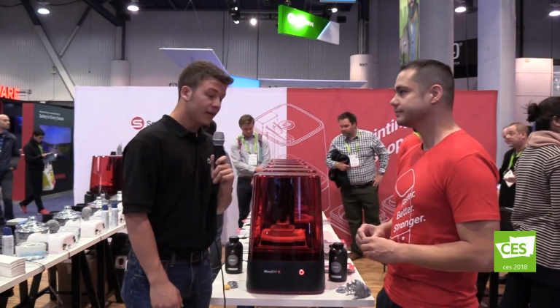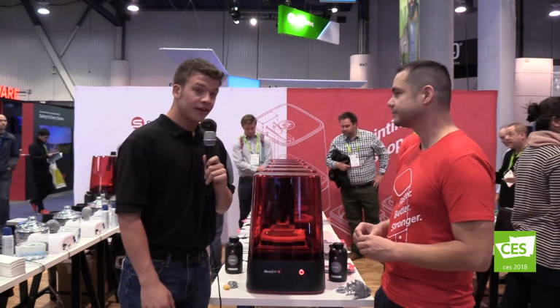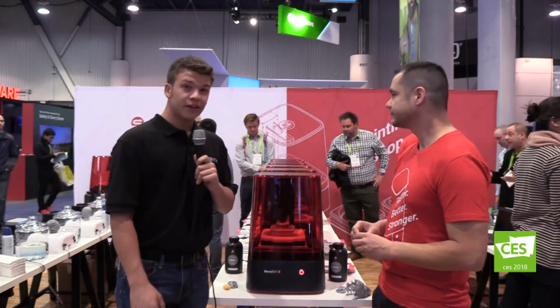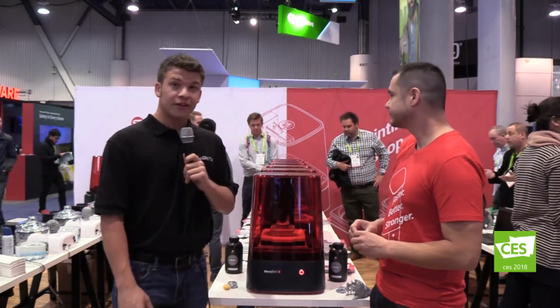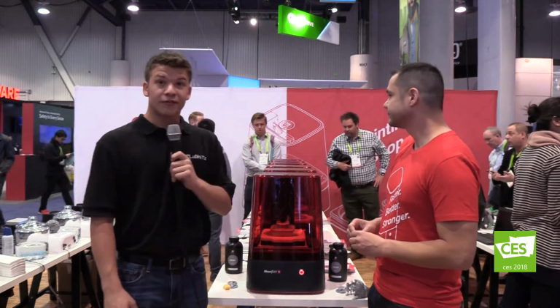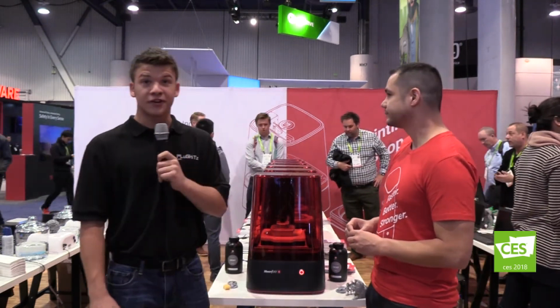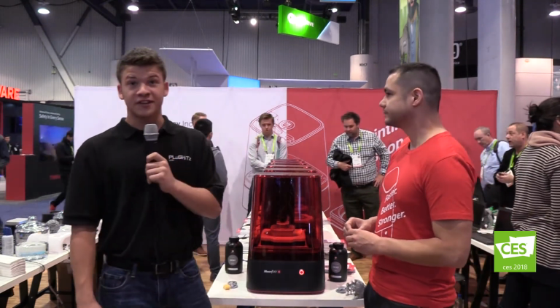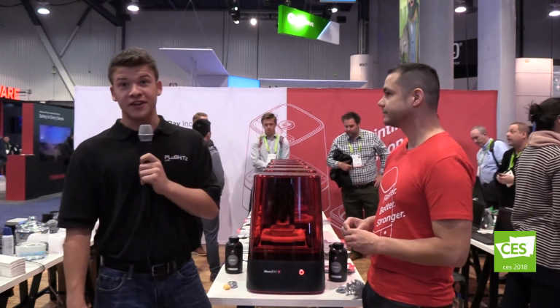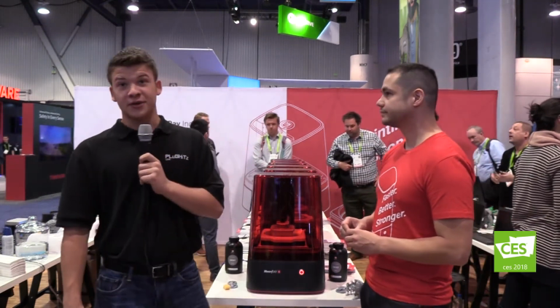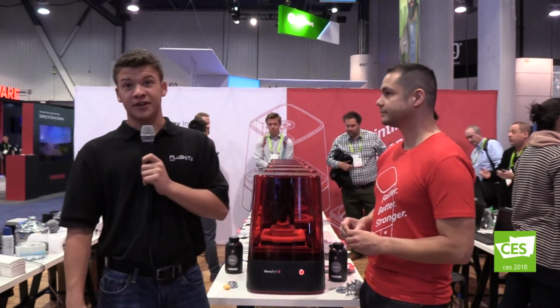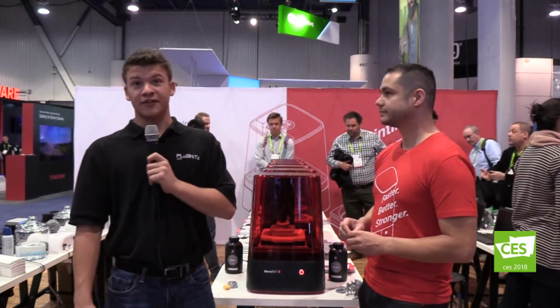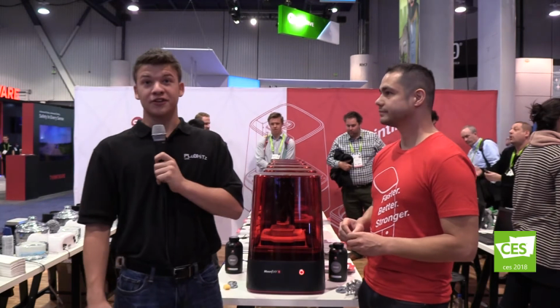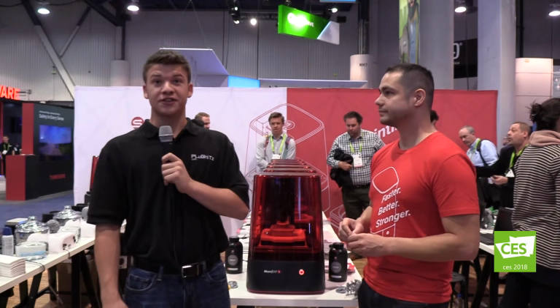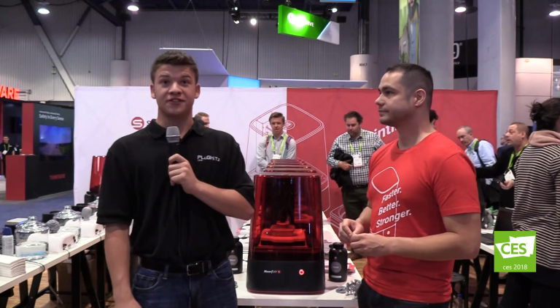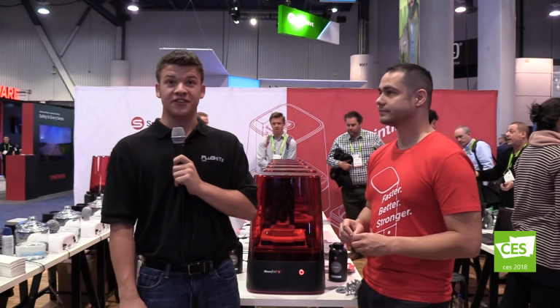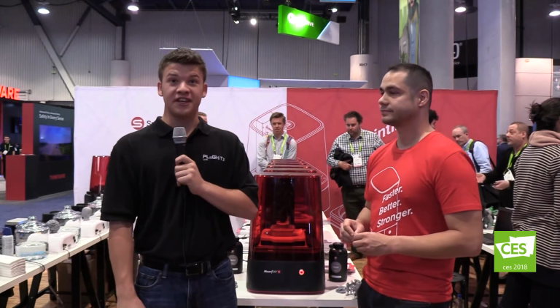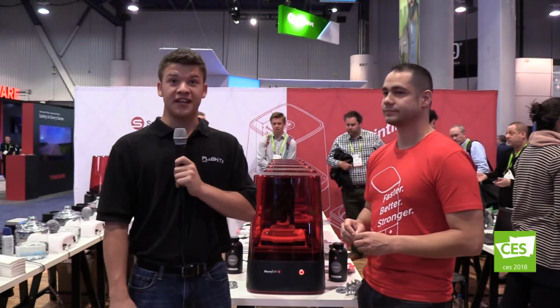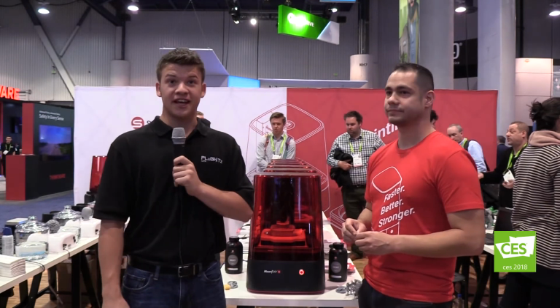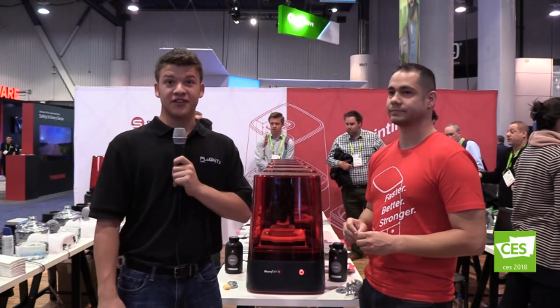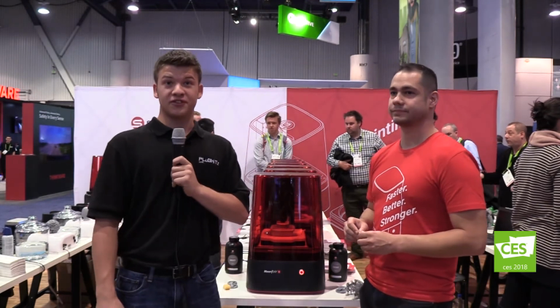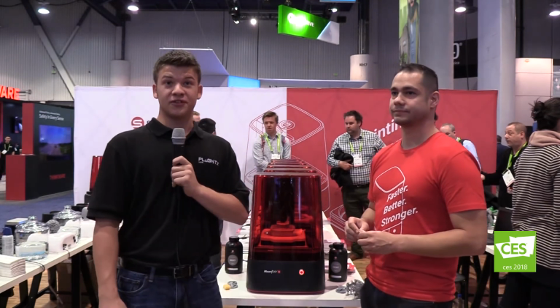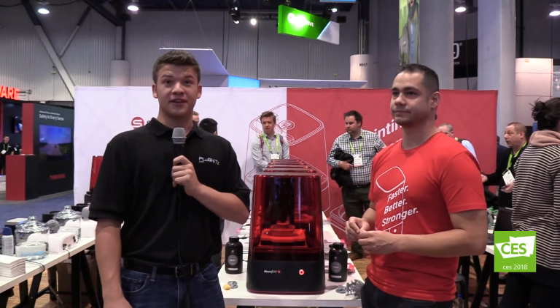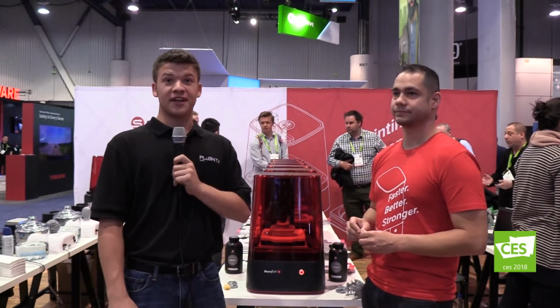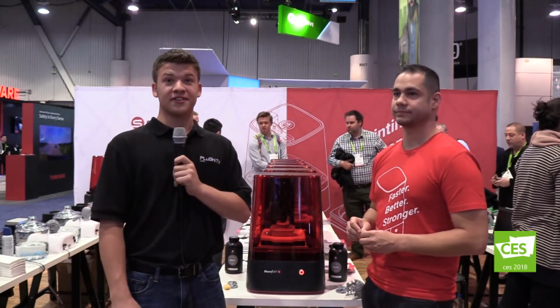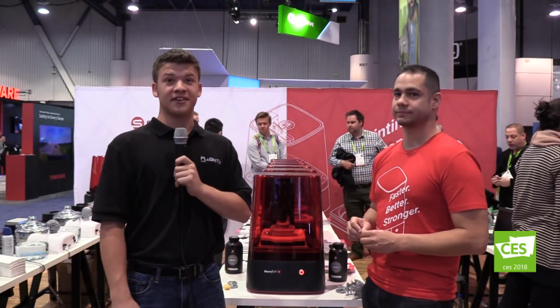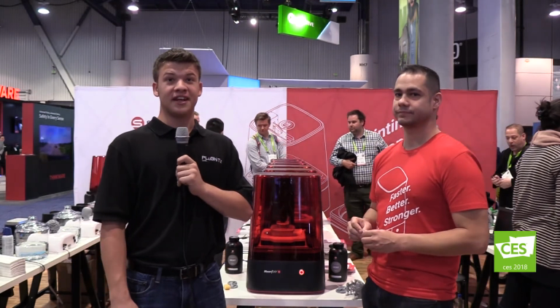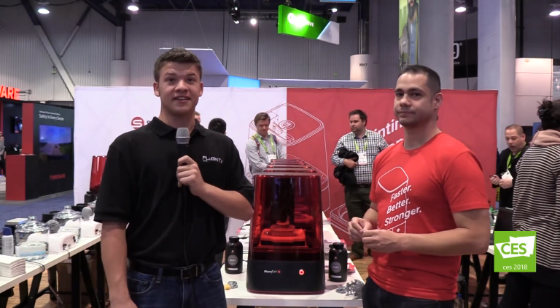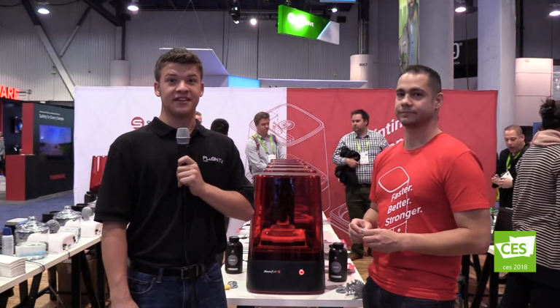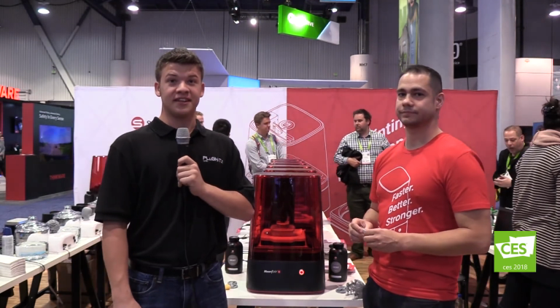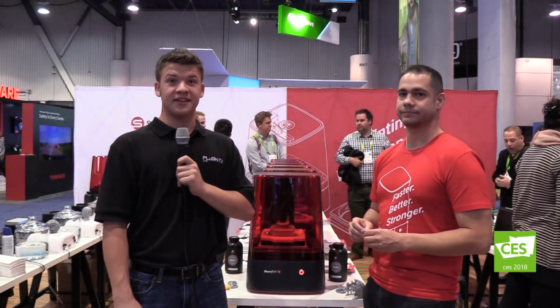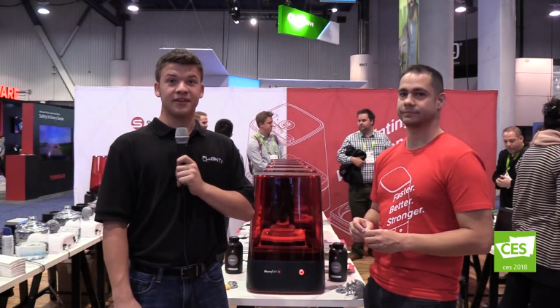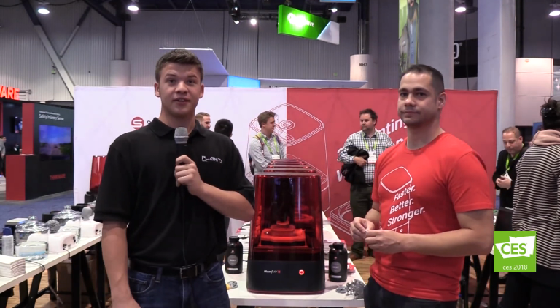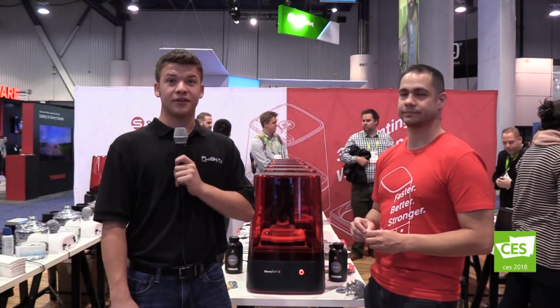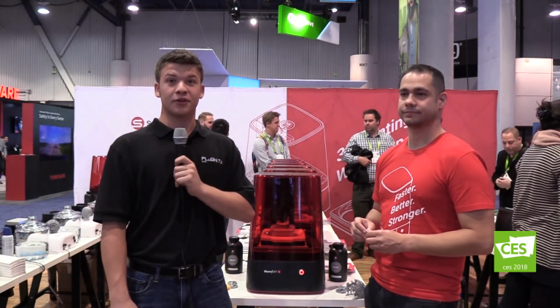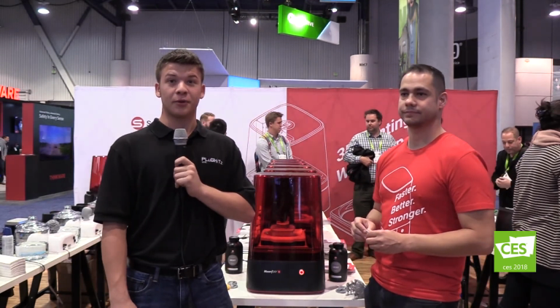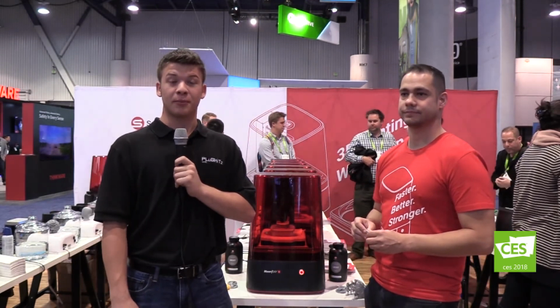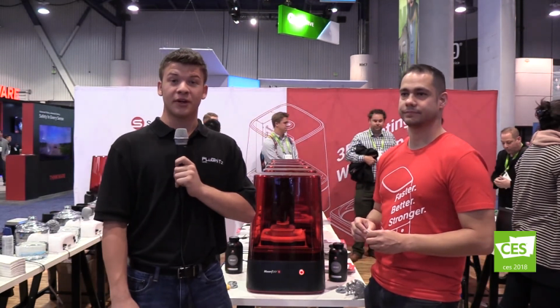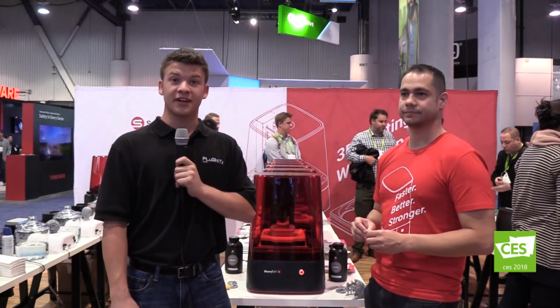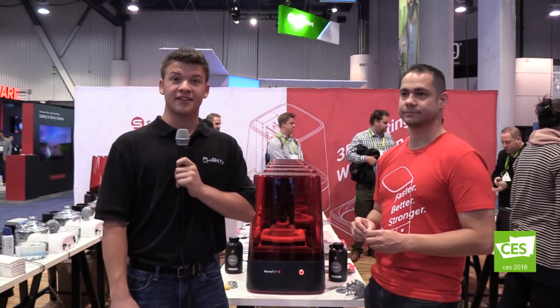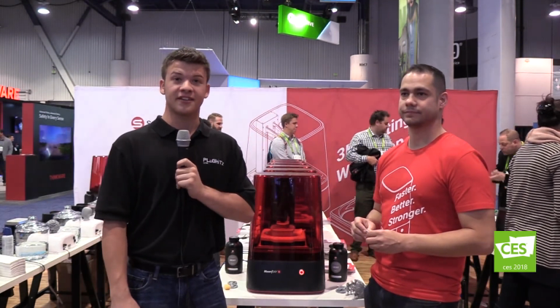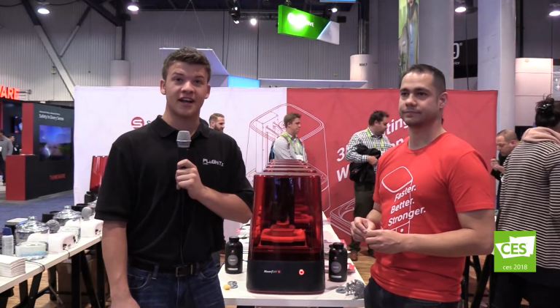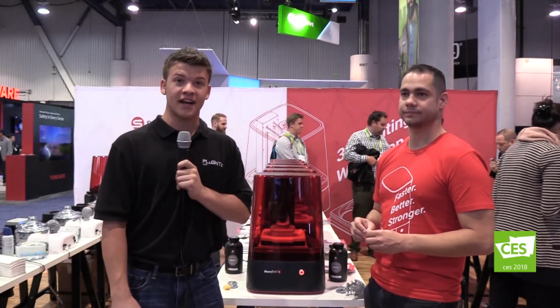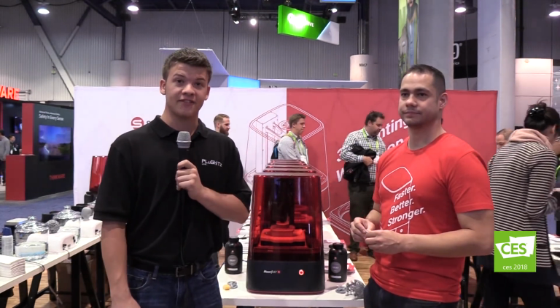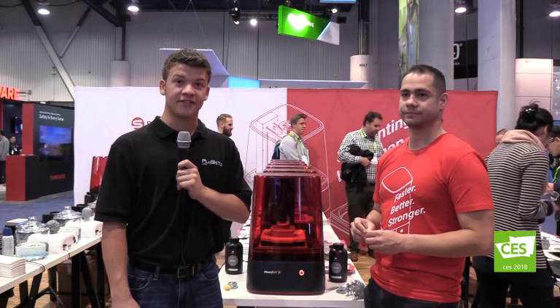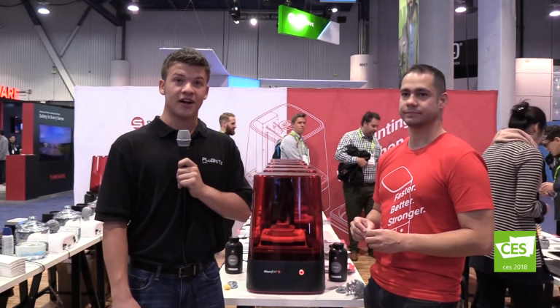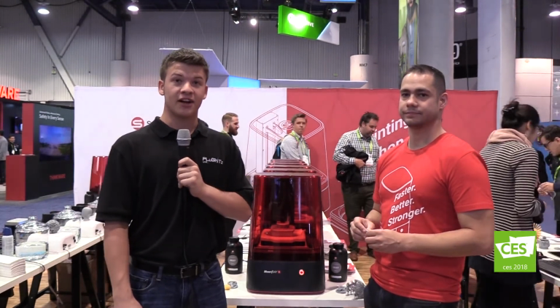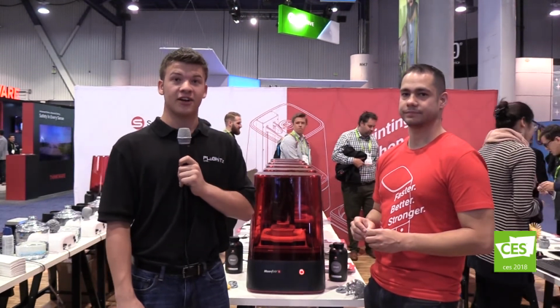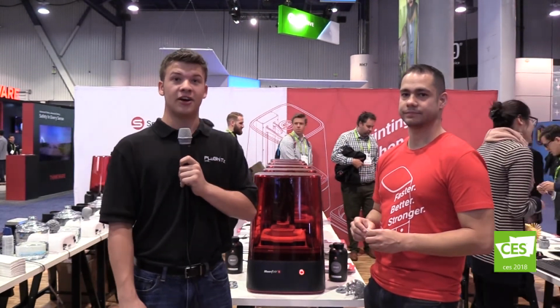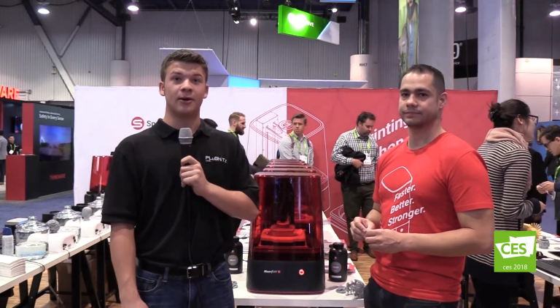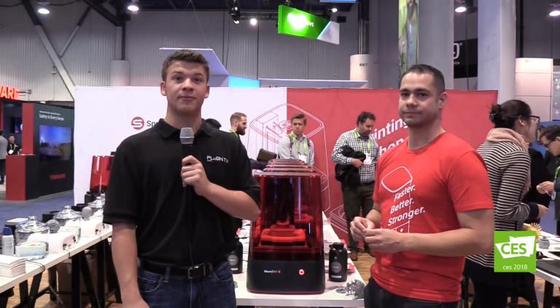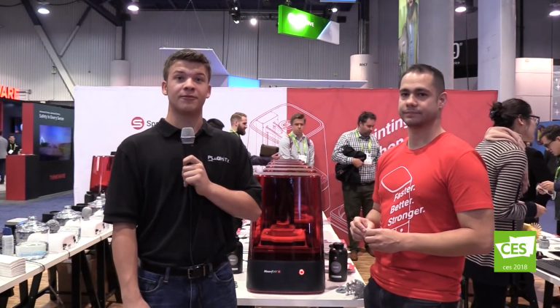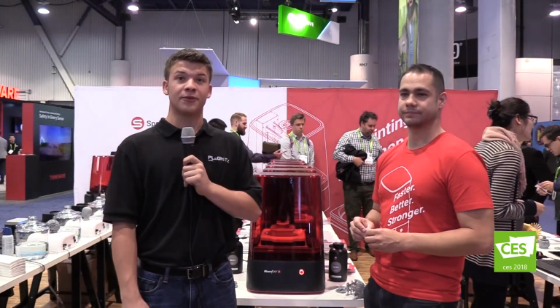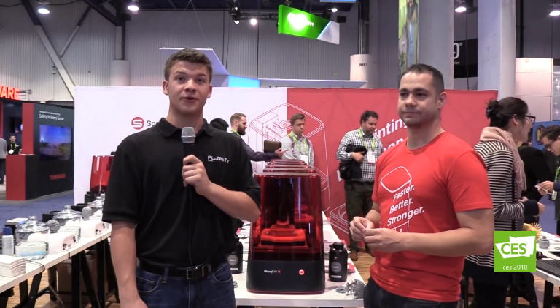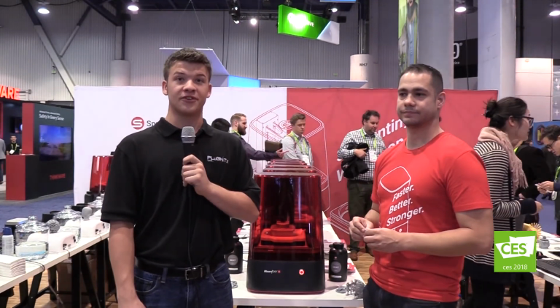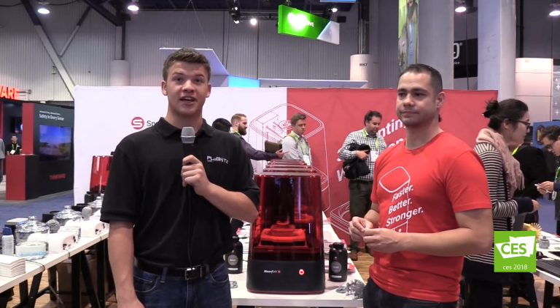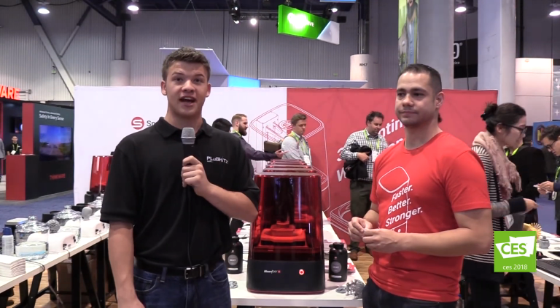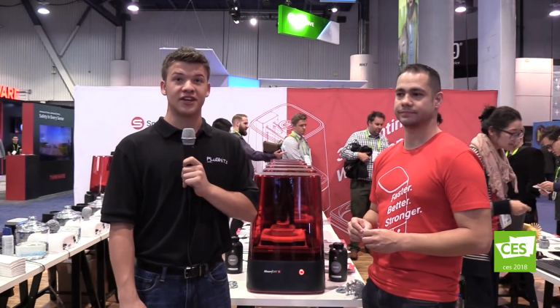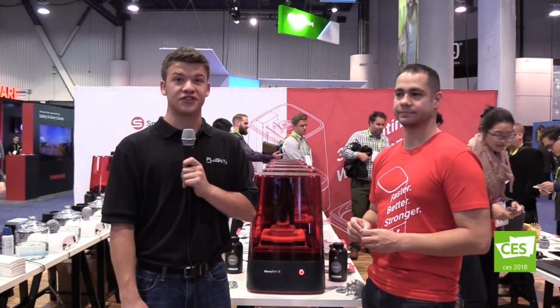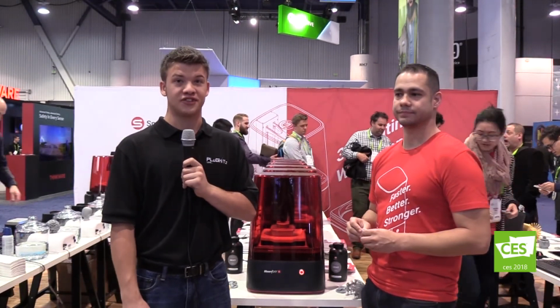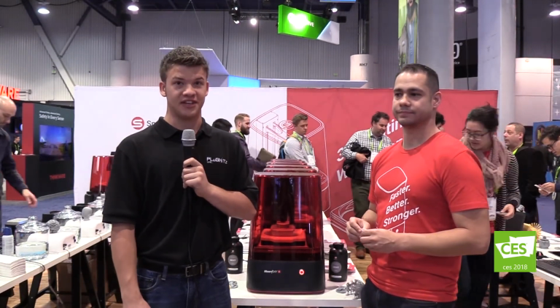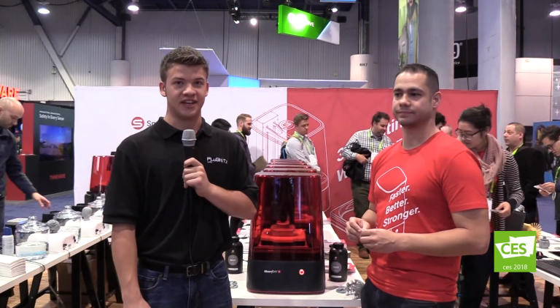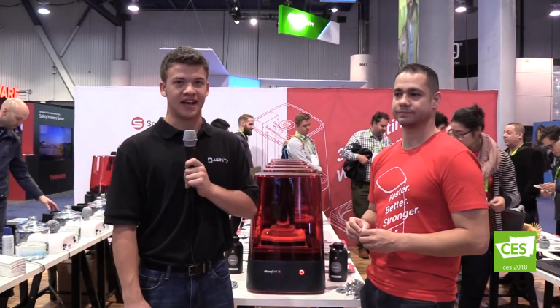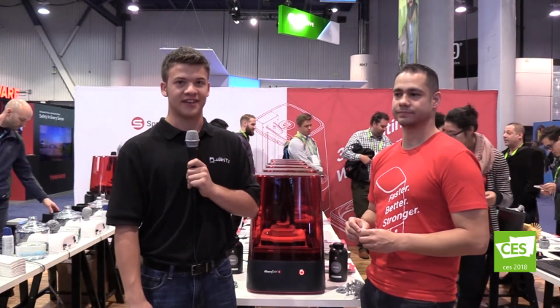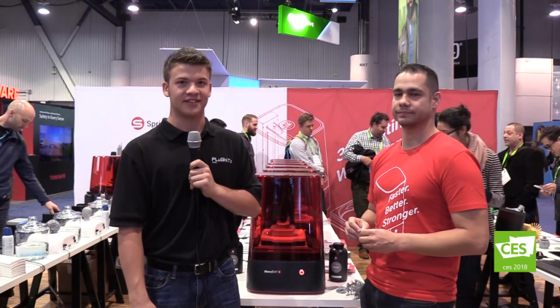For continuing coverage of CES 2018, go to PlugKitsLive.com forward slash CES.